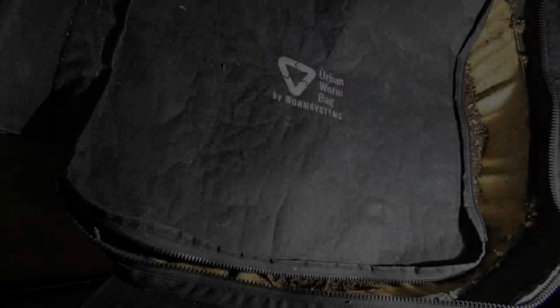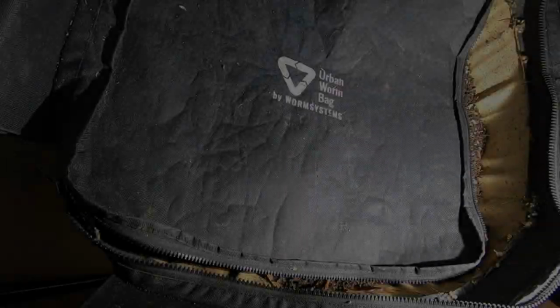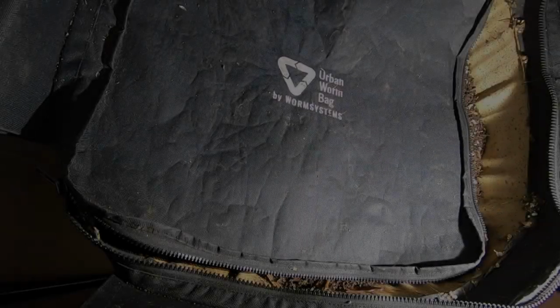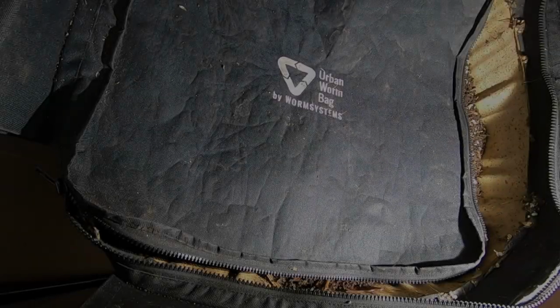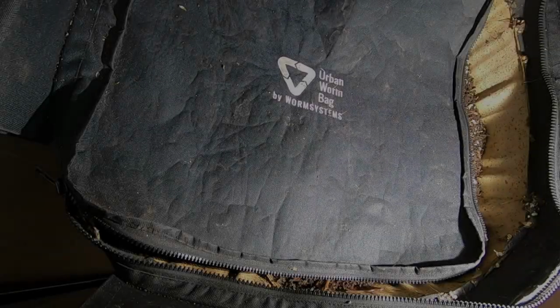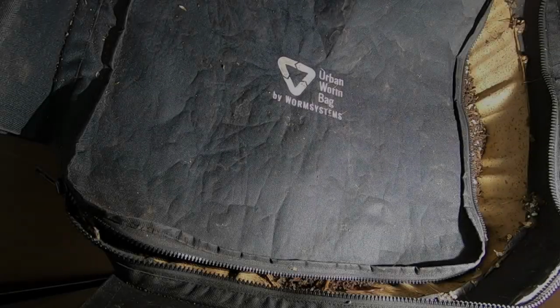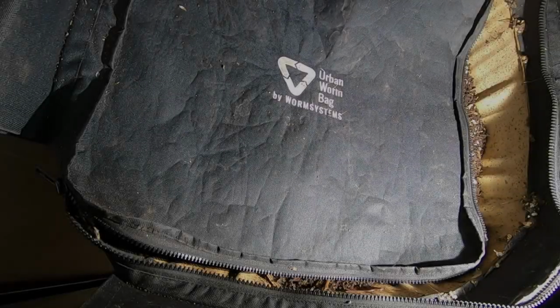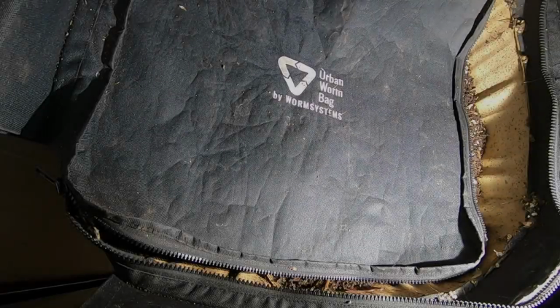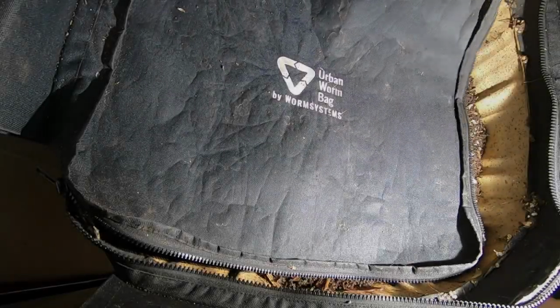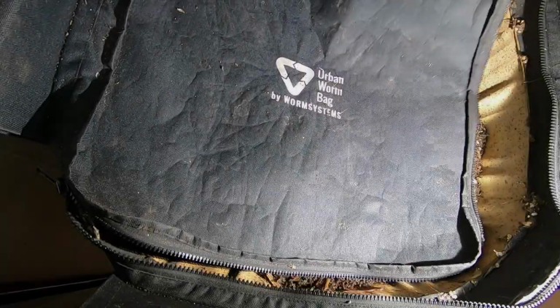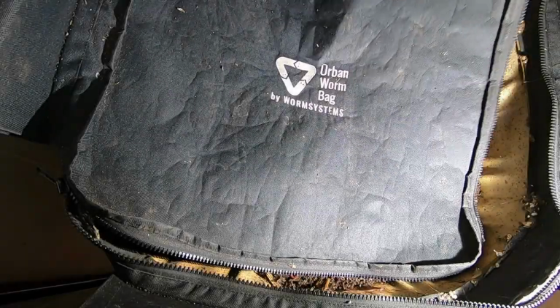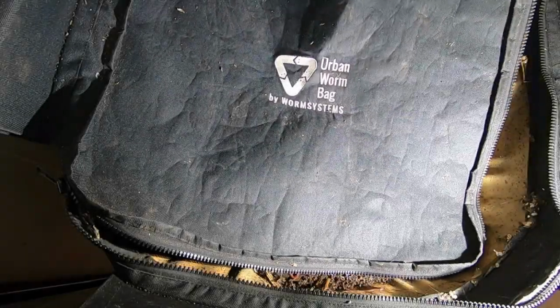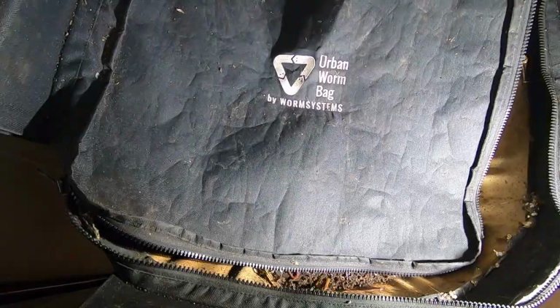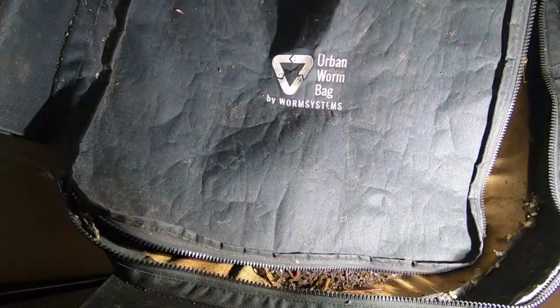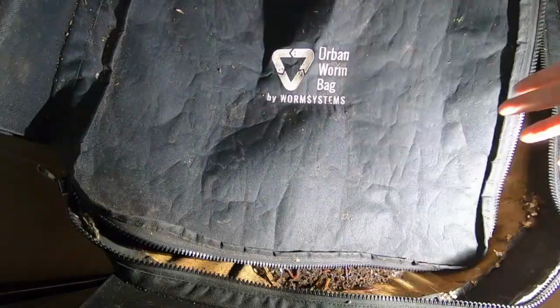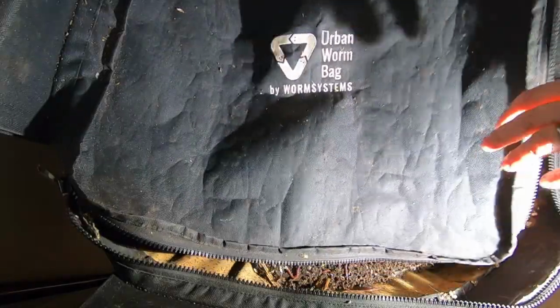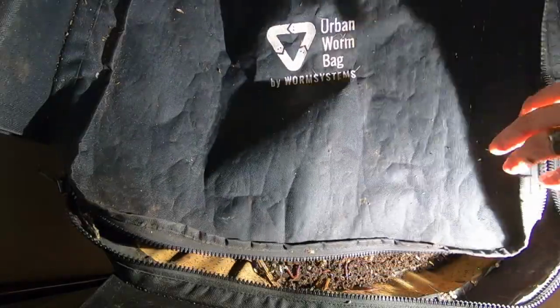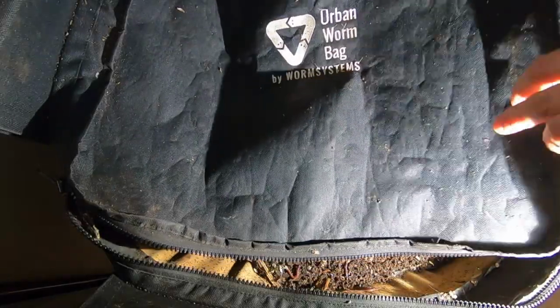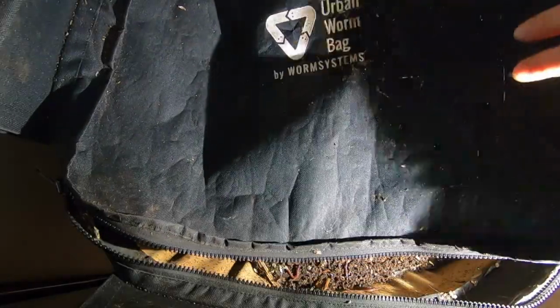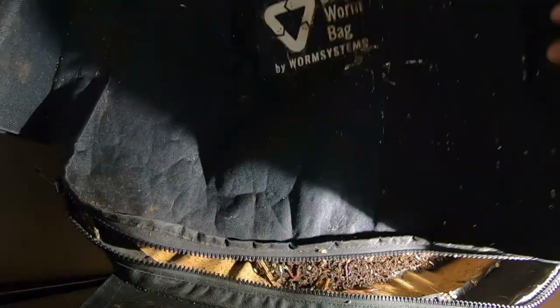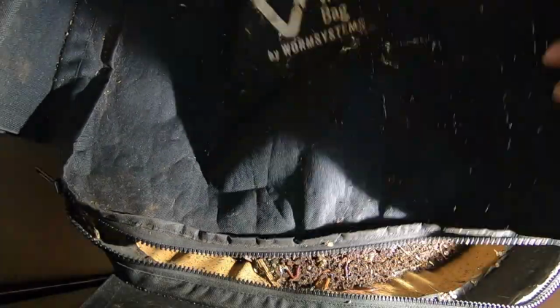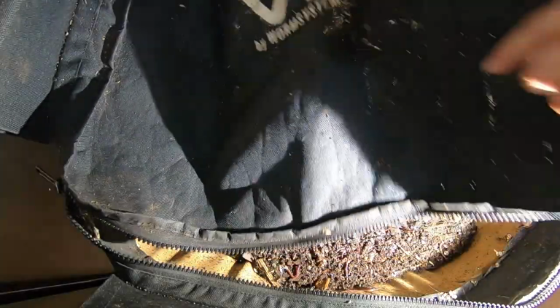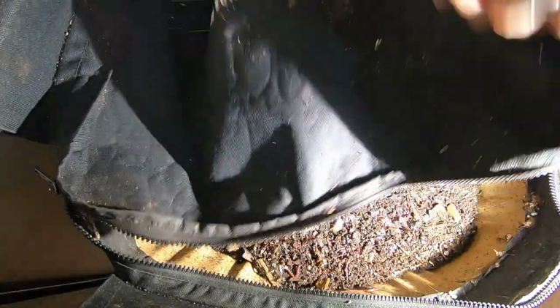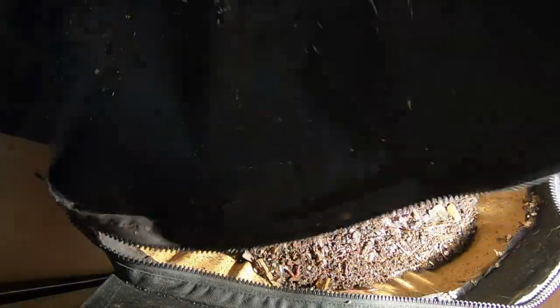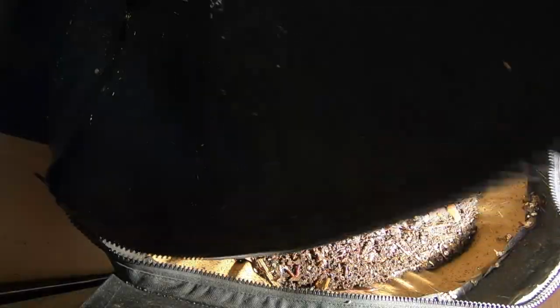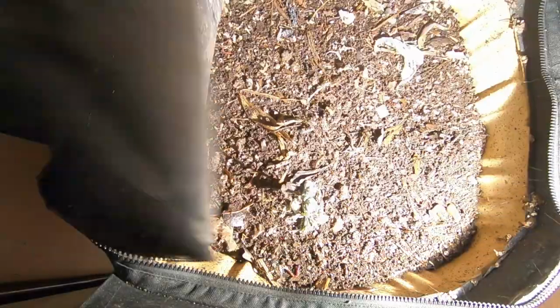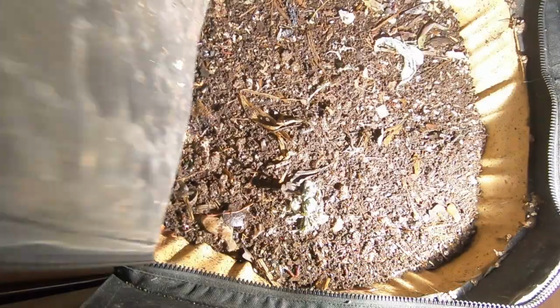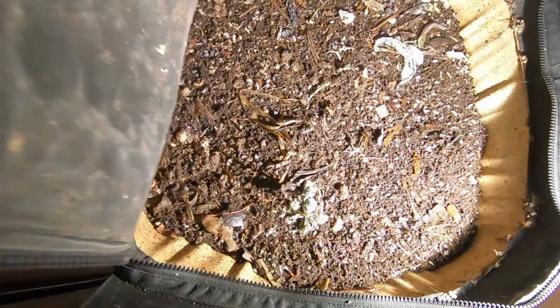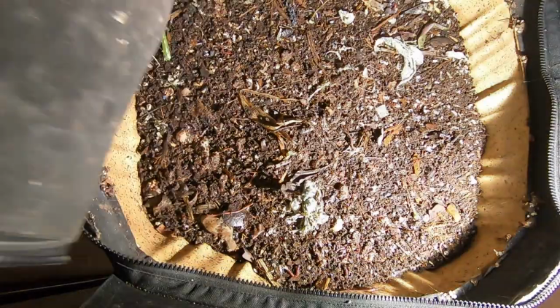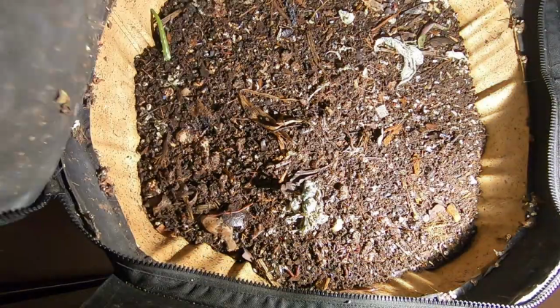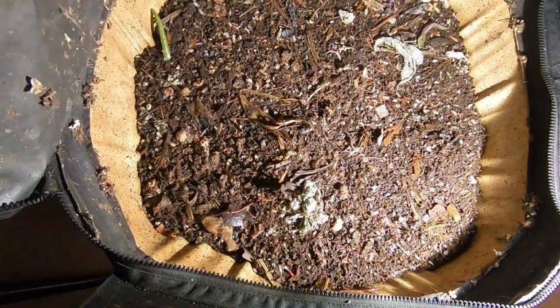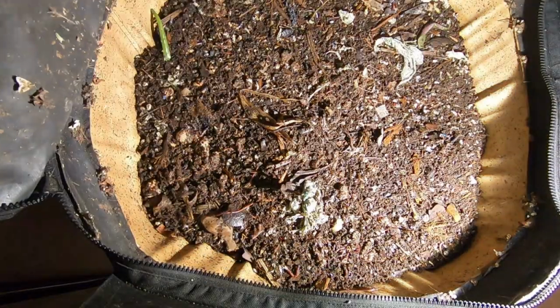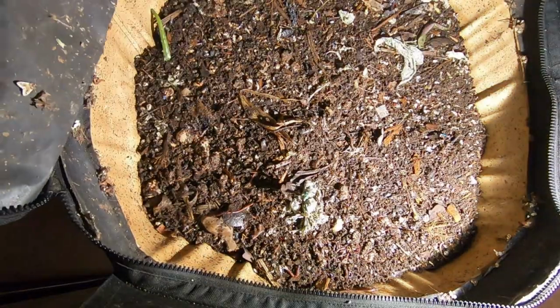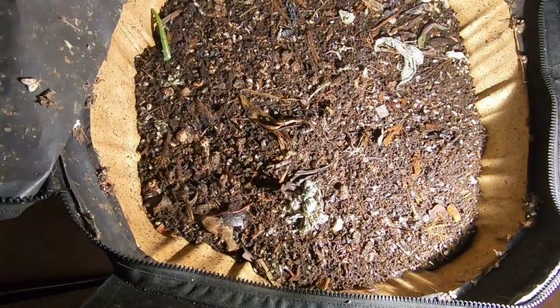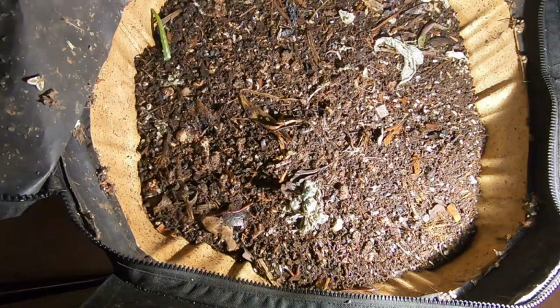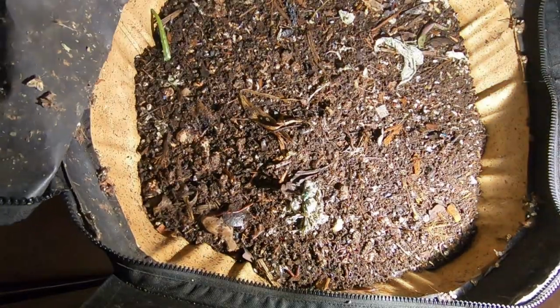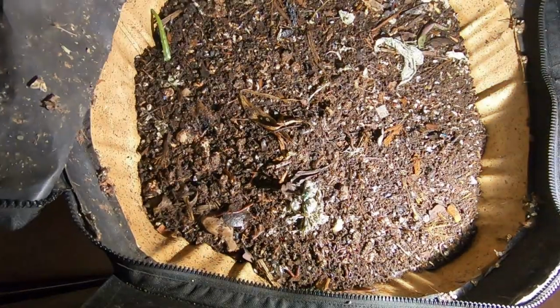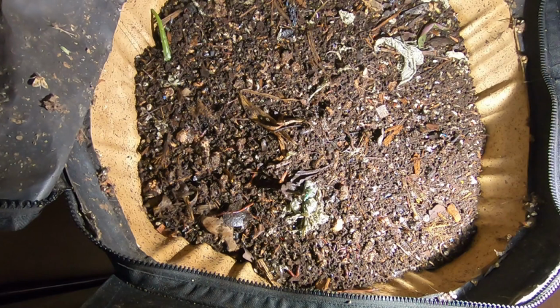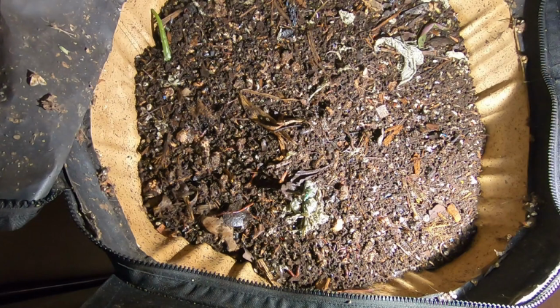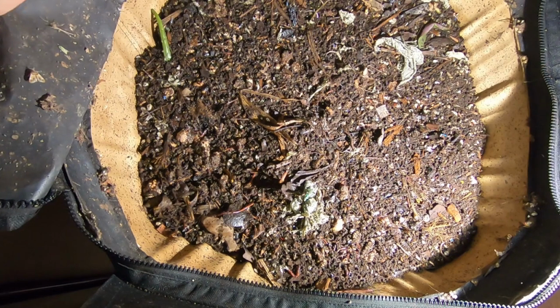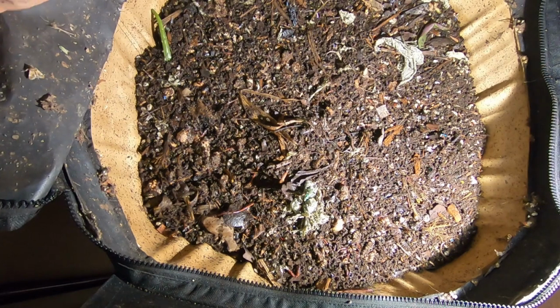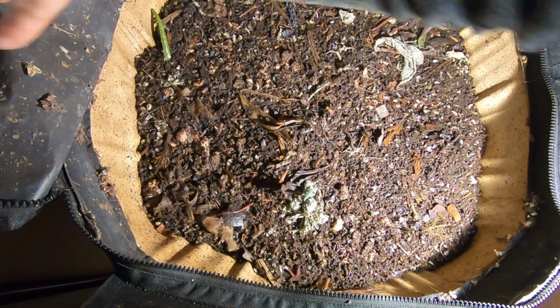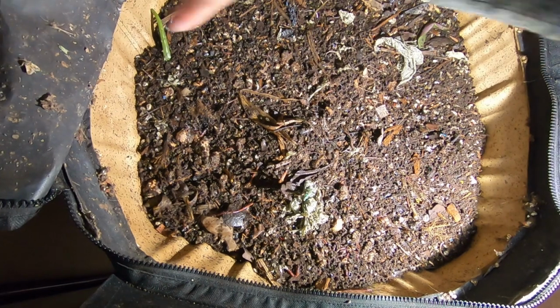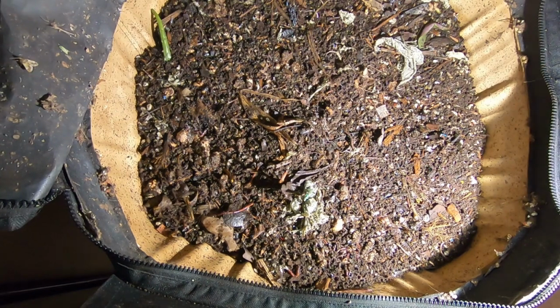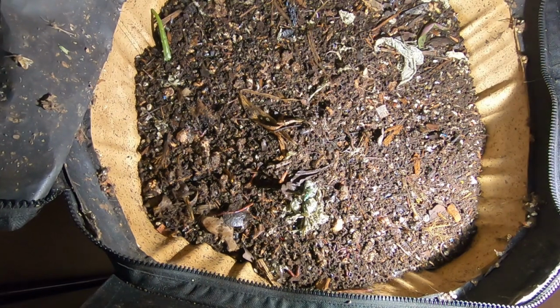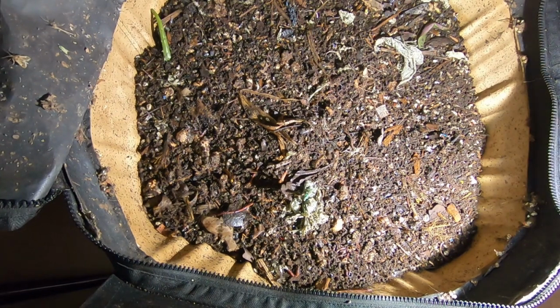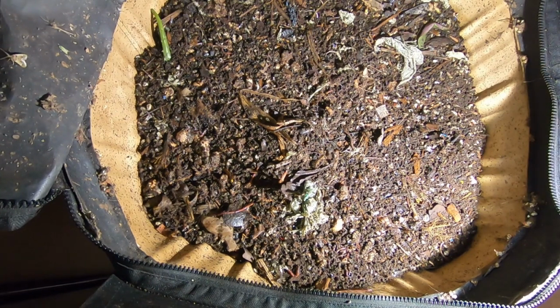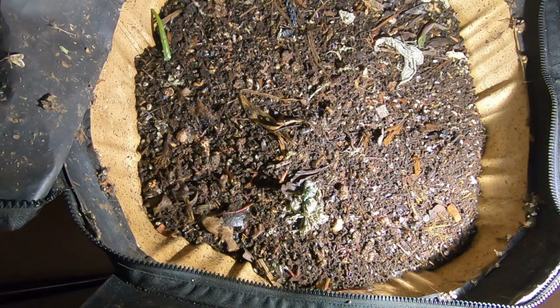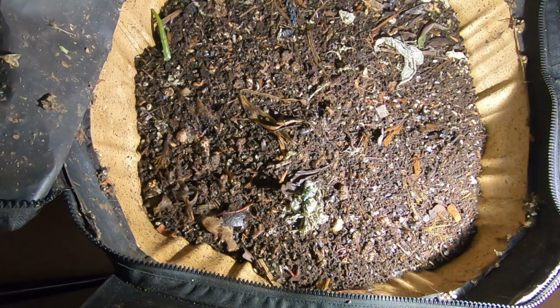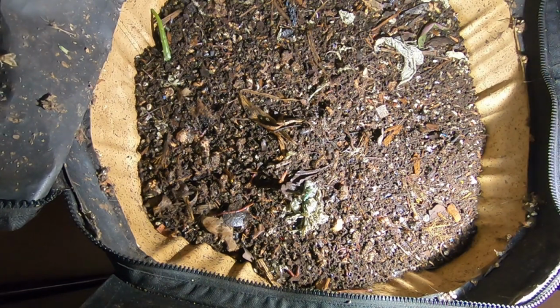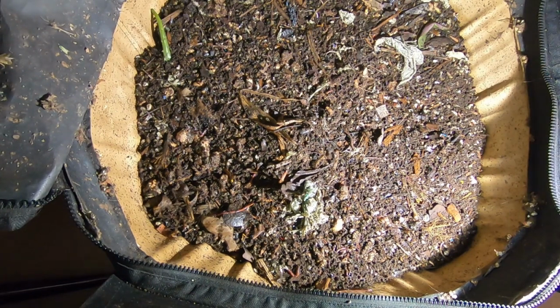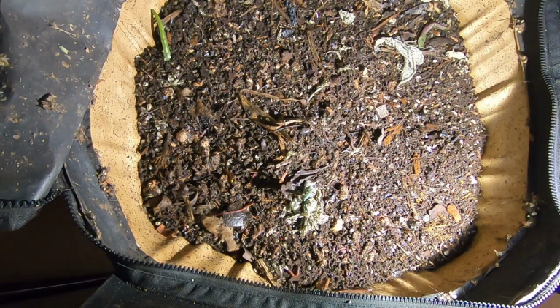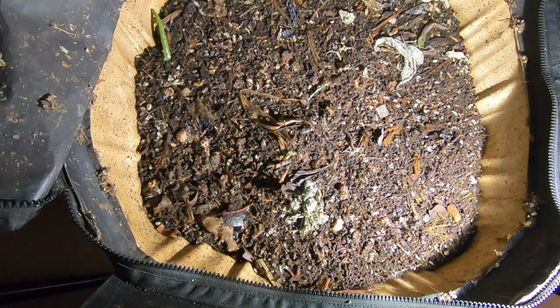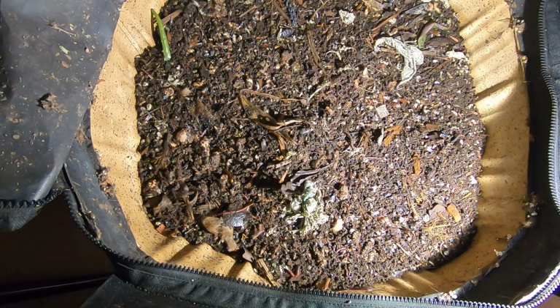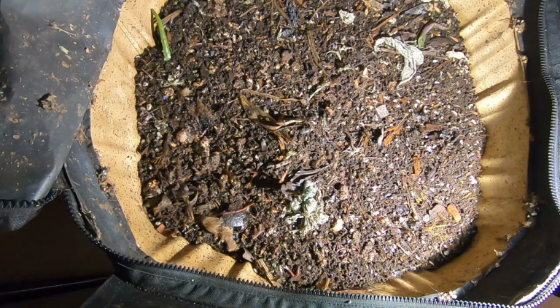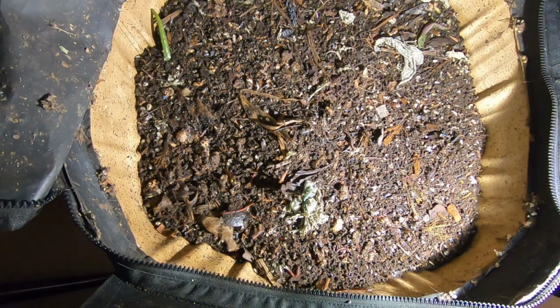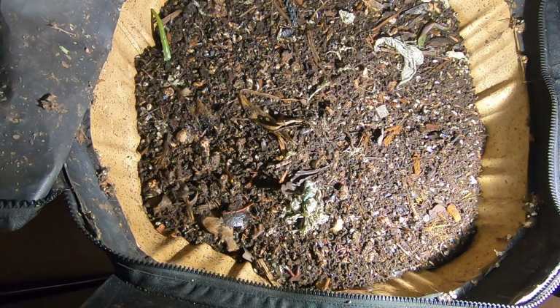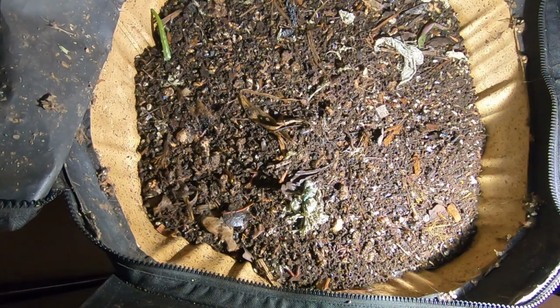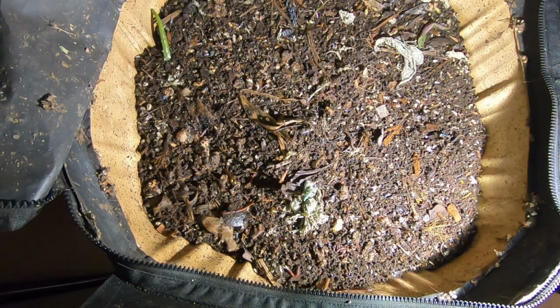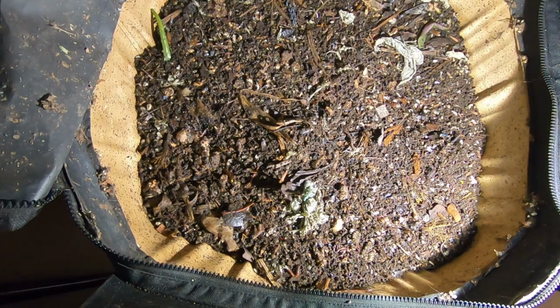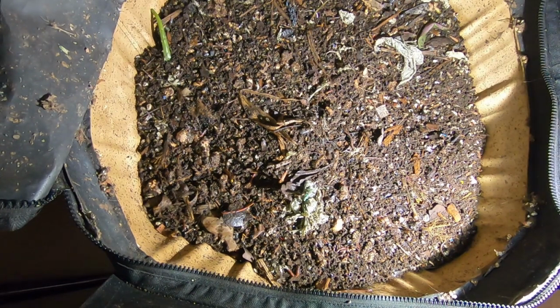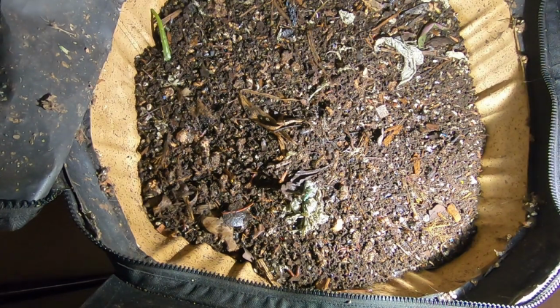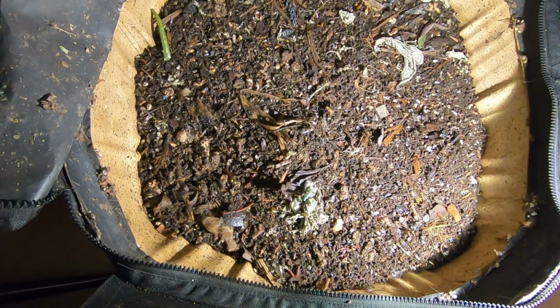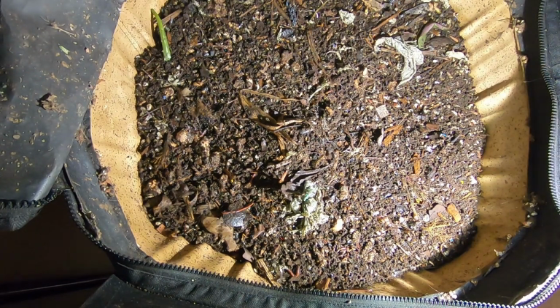Hey guys, it's Anne over at Plant Obsessed. I'm going to take a look at my Urban Worm Bag and see what it is doing.